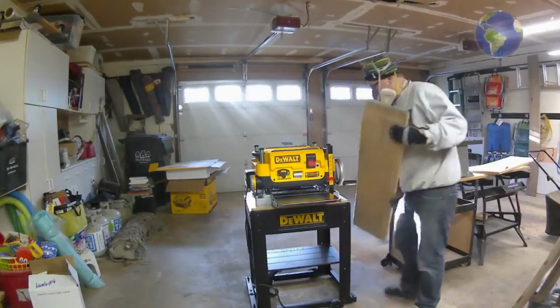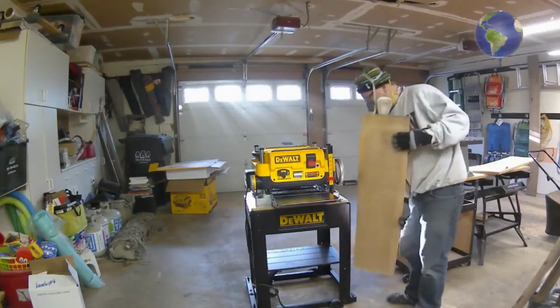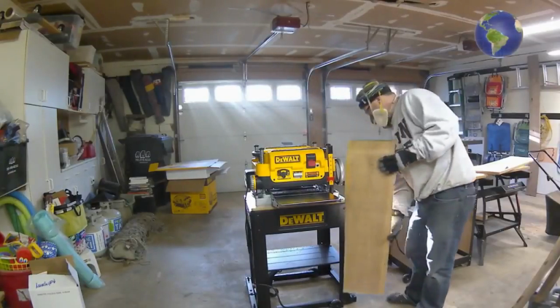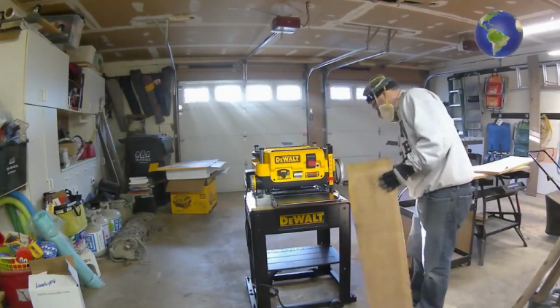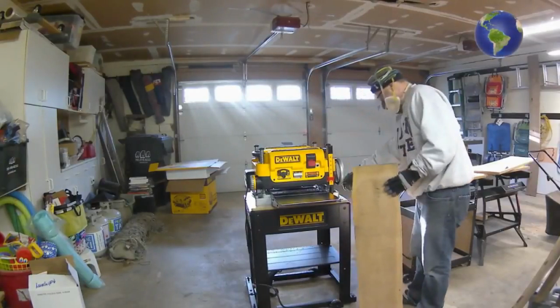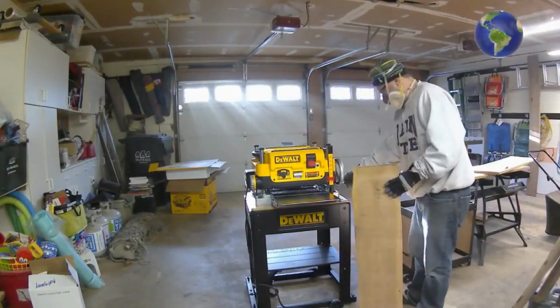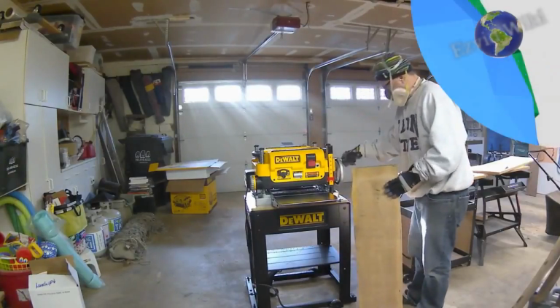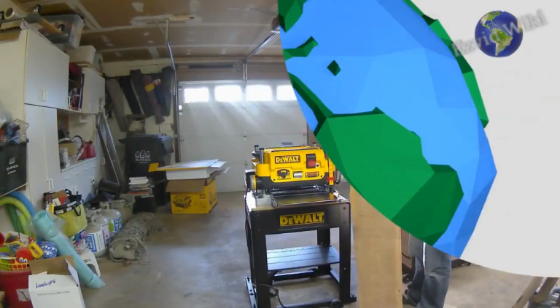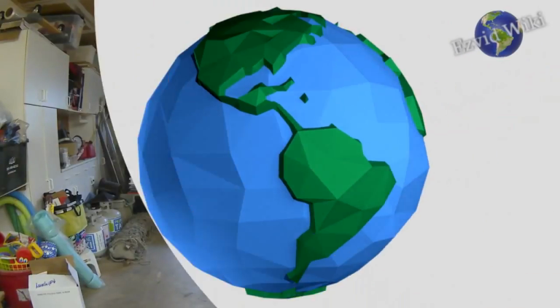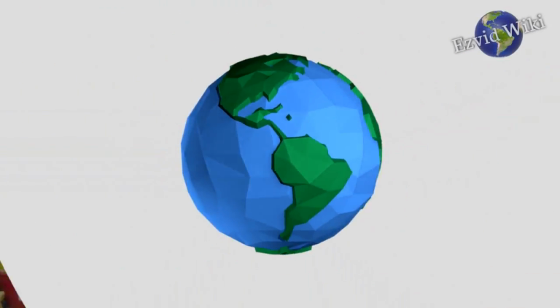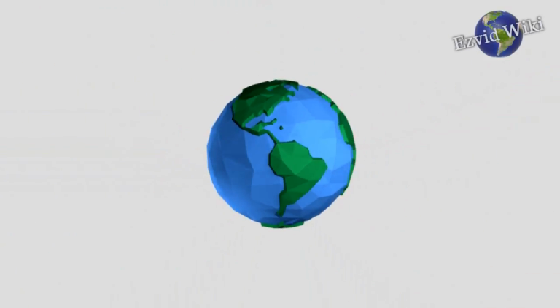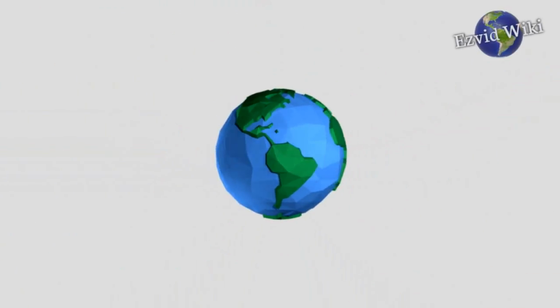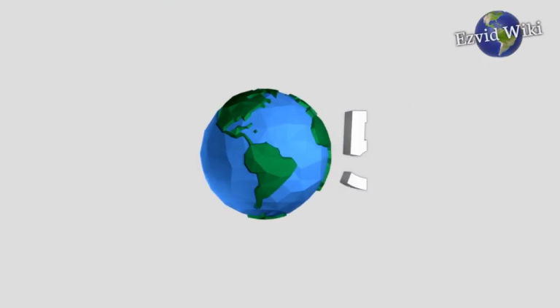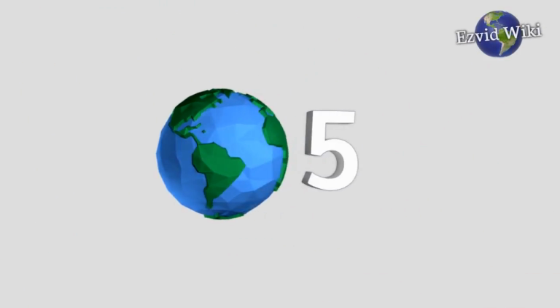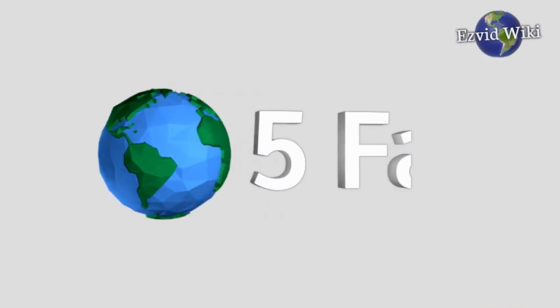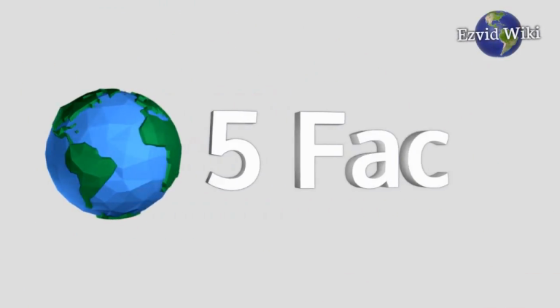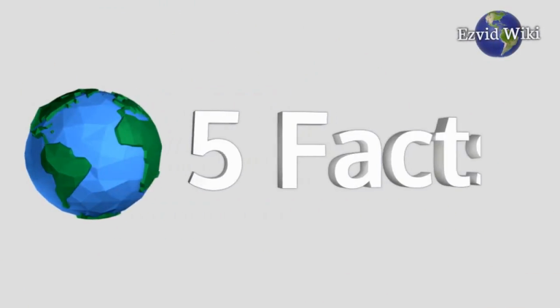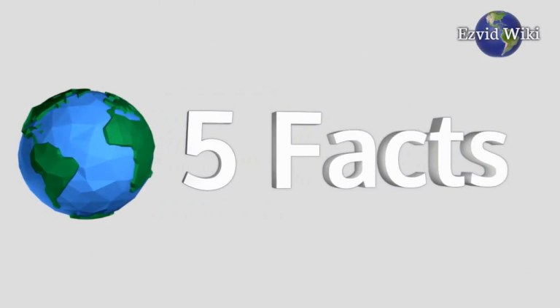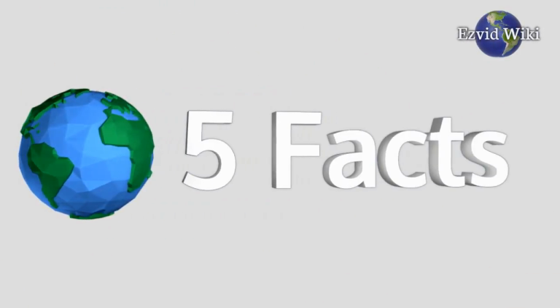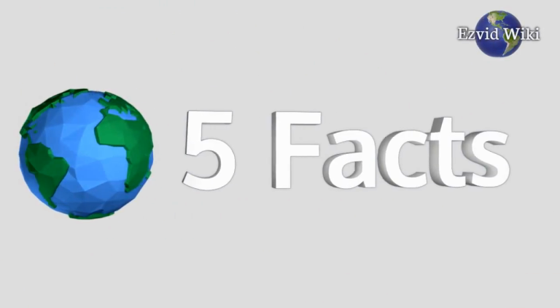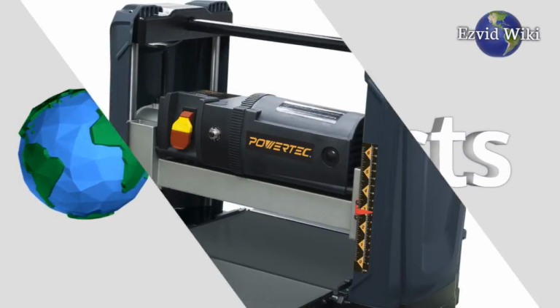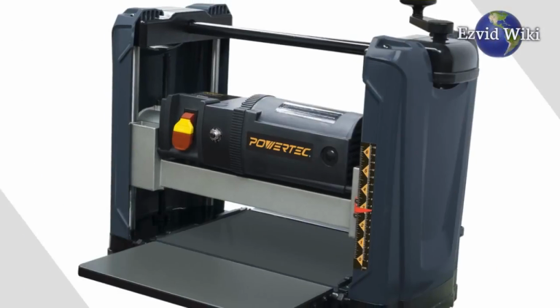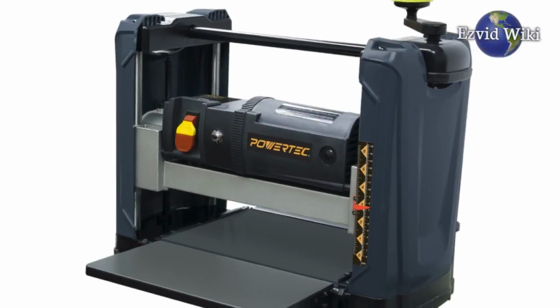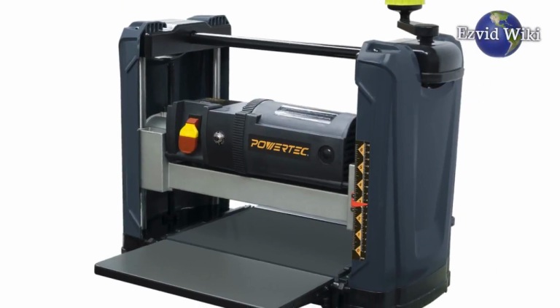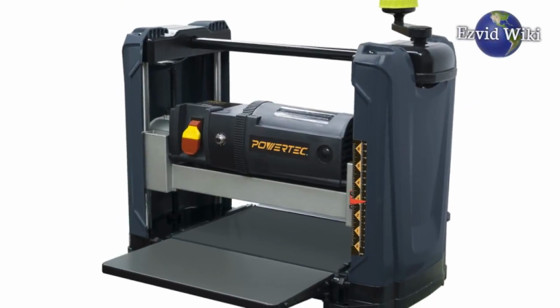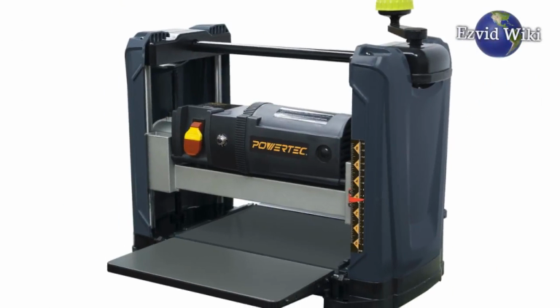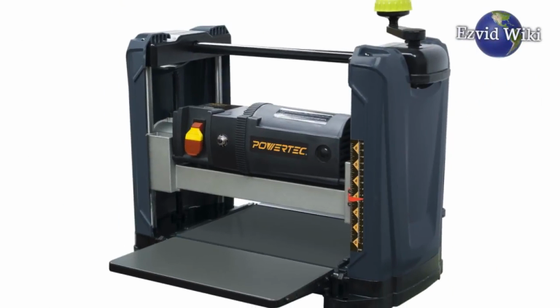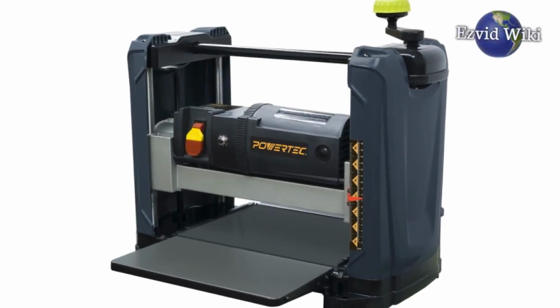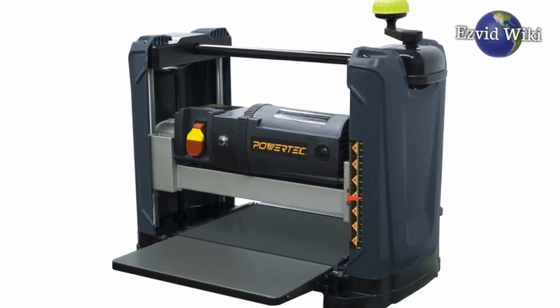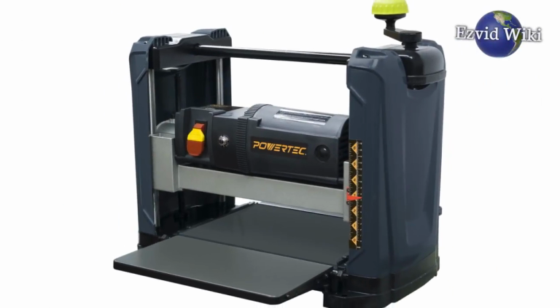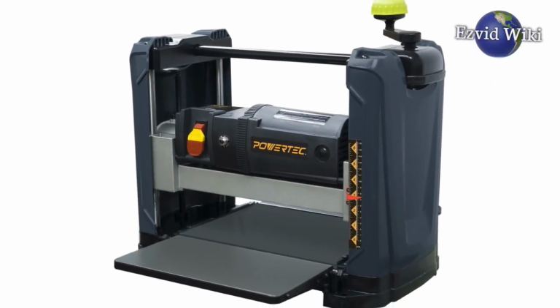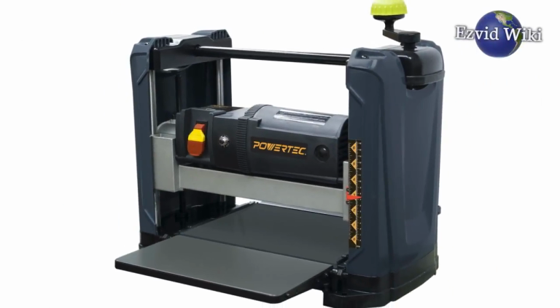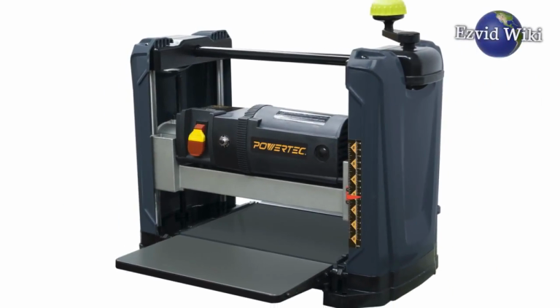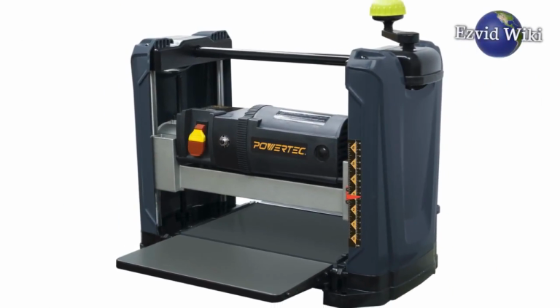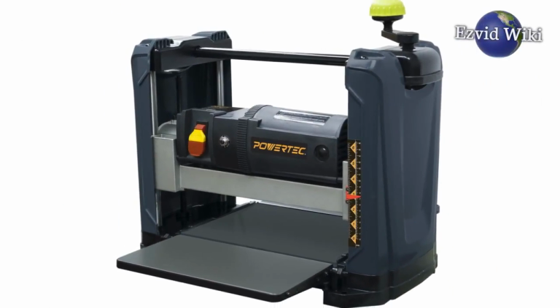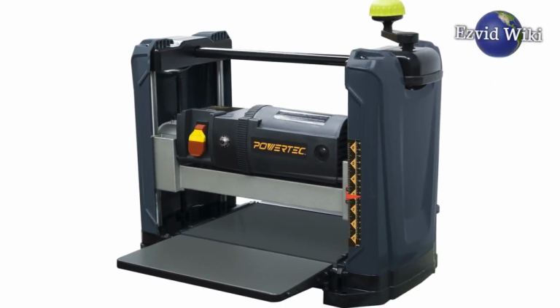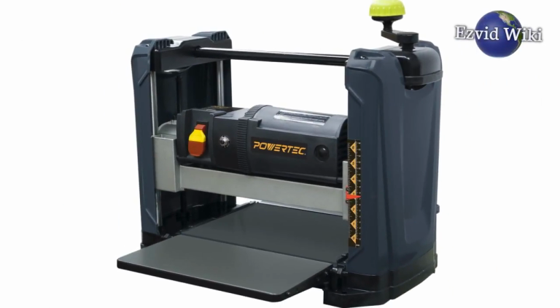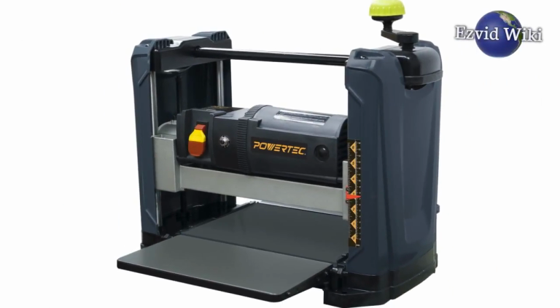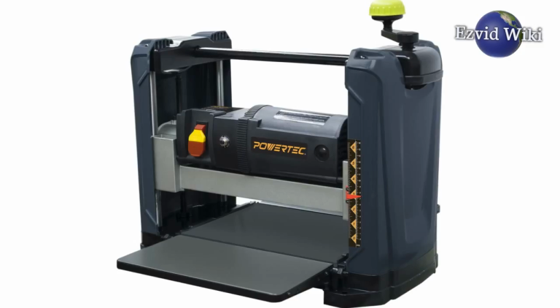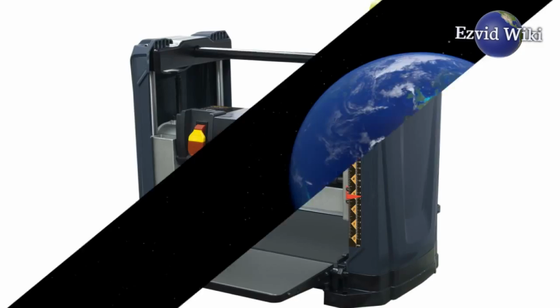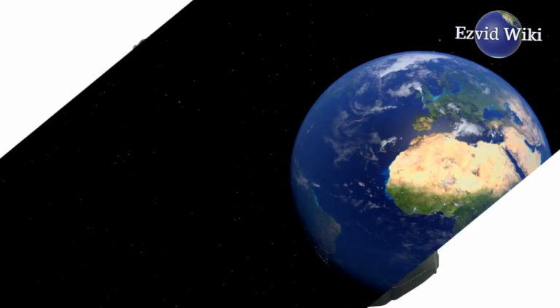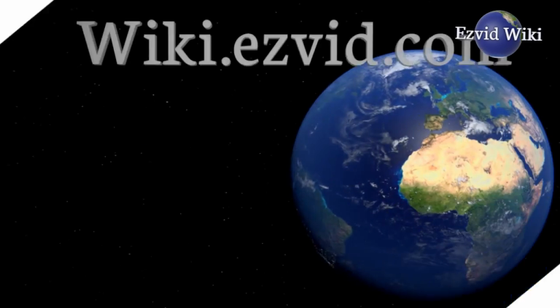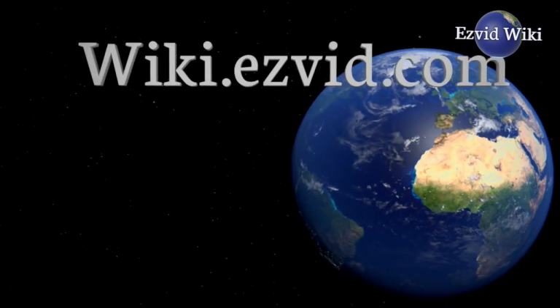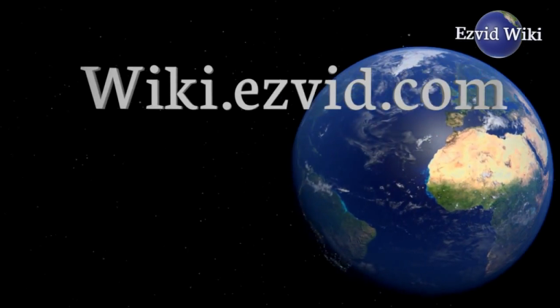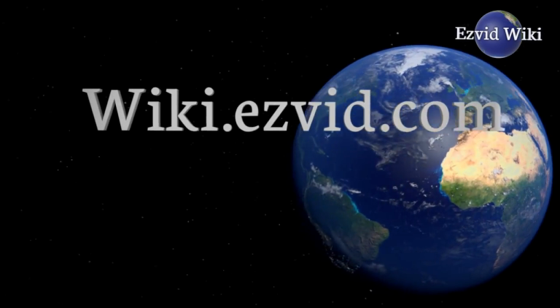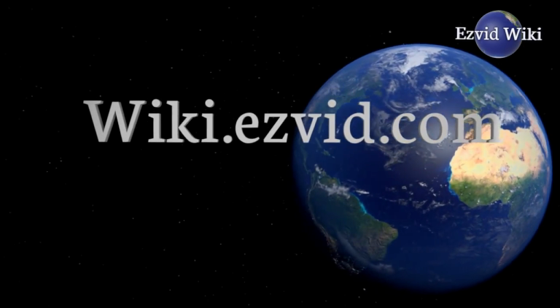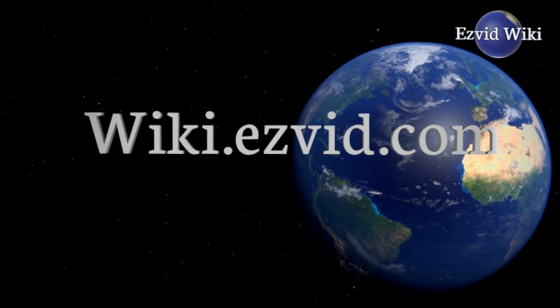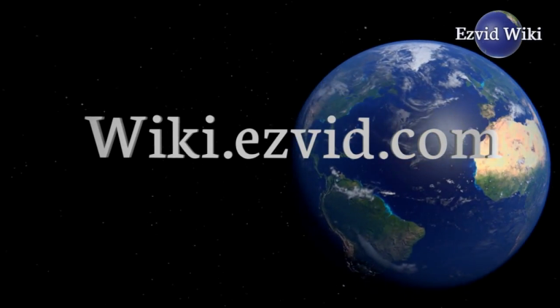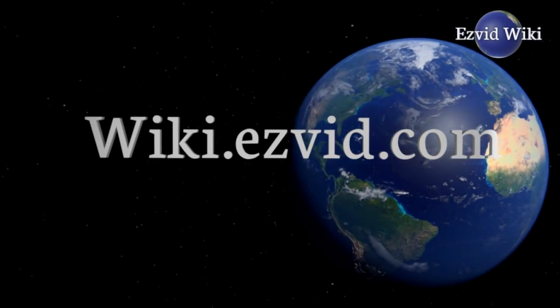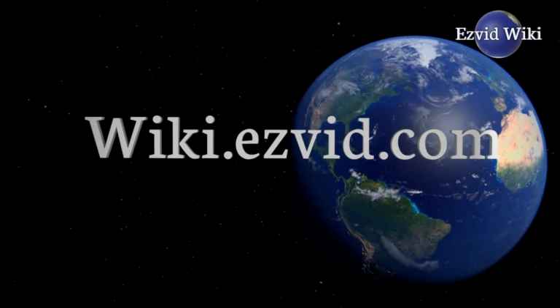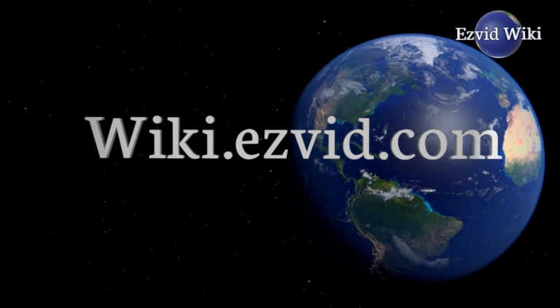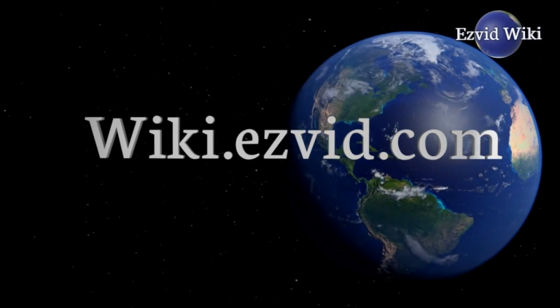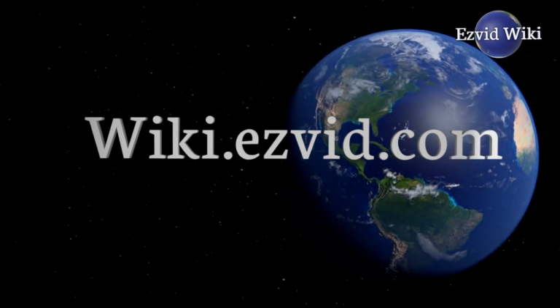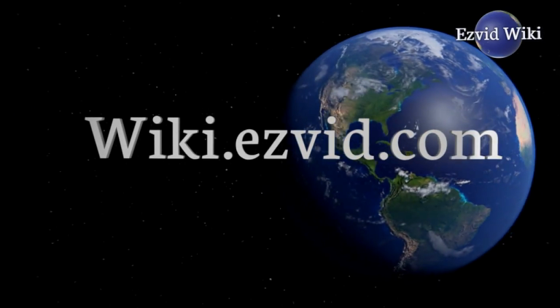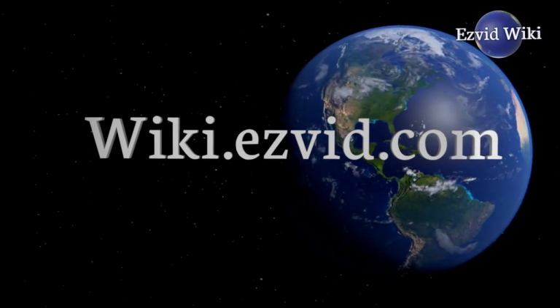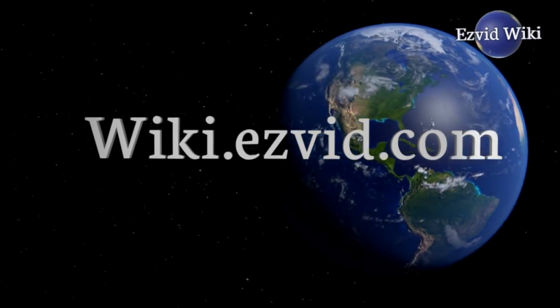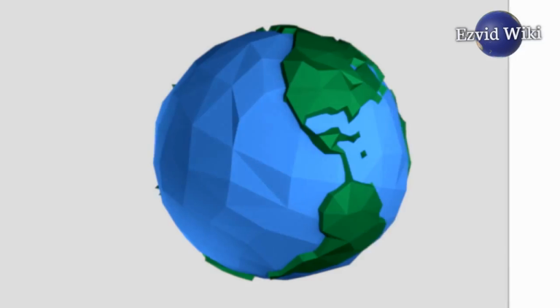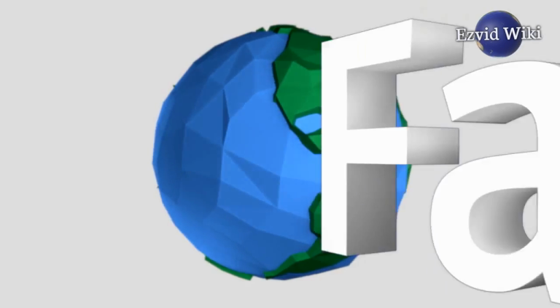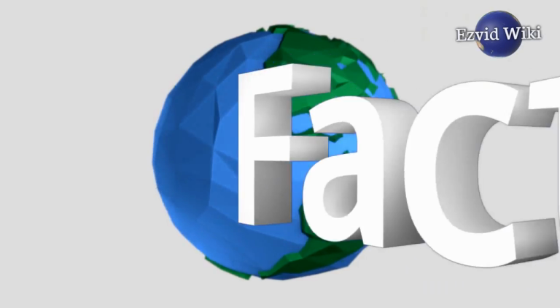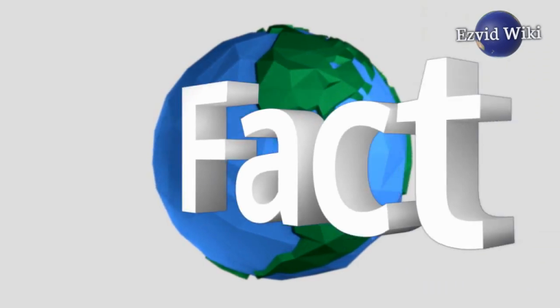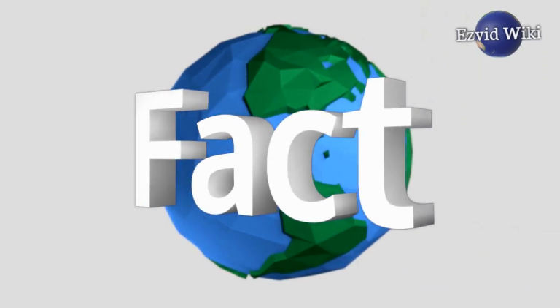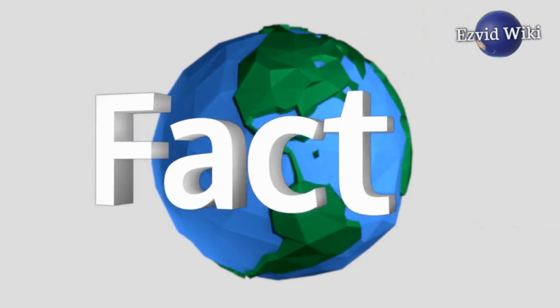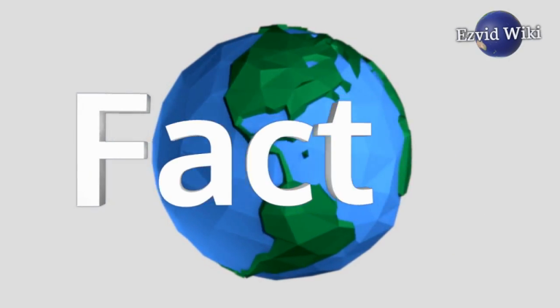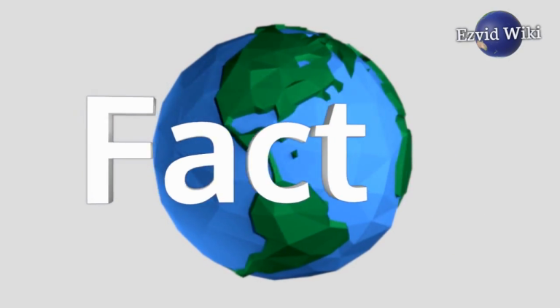These are the 5 facts you need to know about benchtop planers, brought to you by EasyVidWiki. Fact number 1.